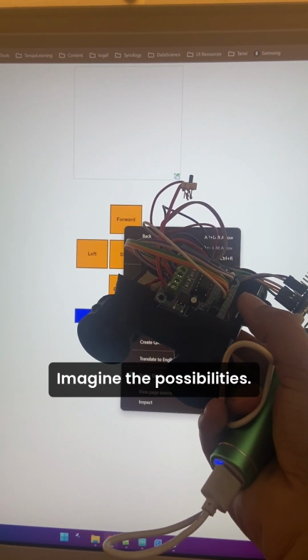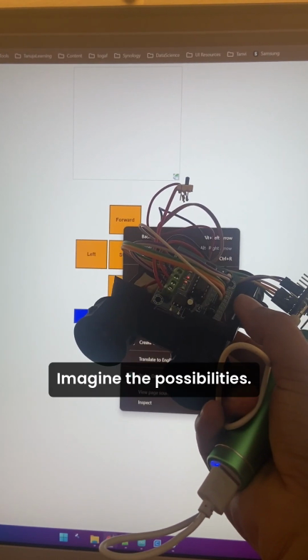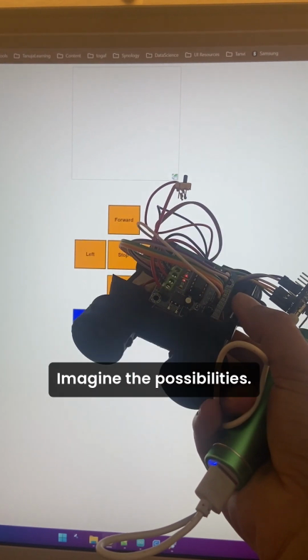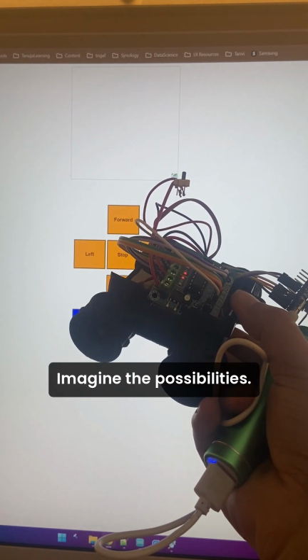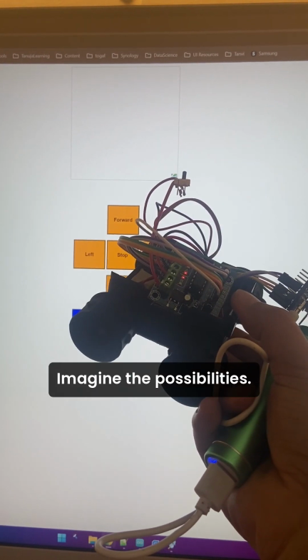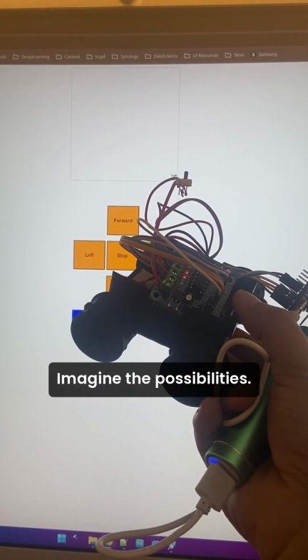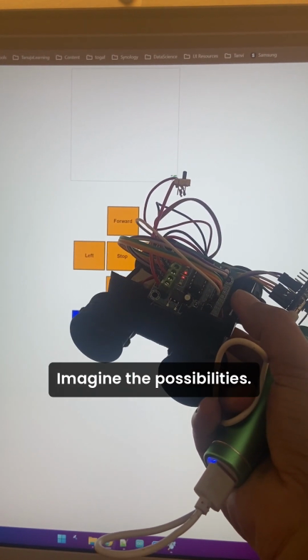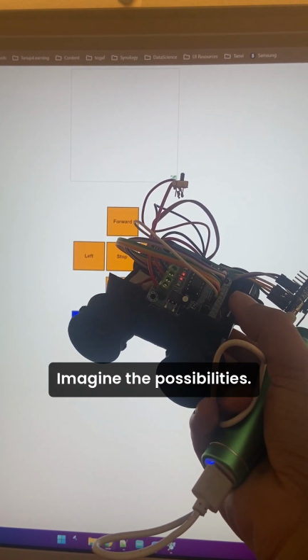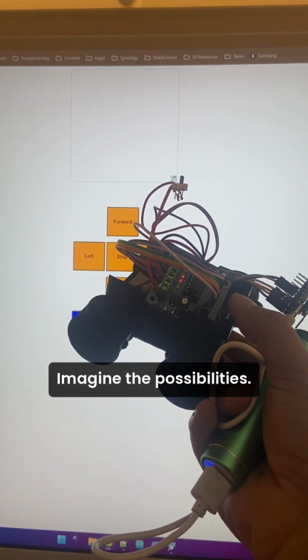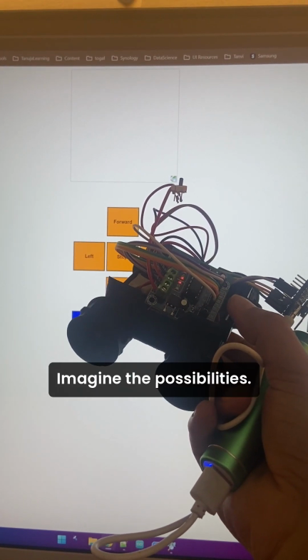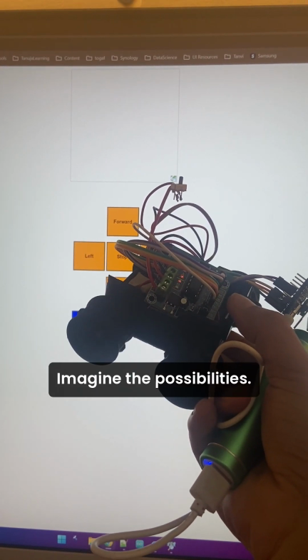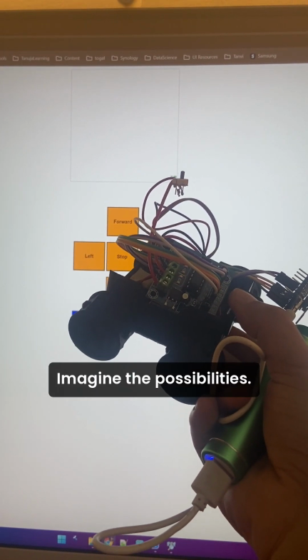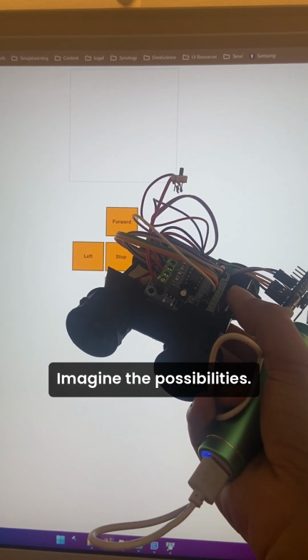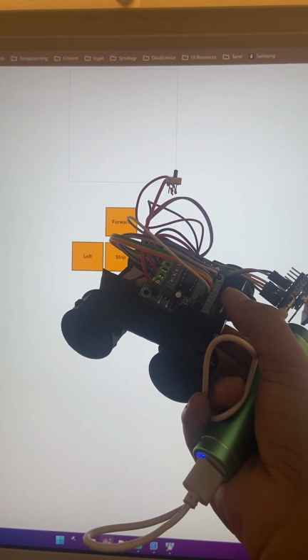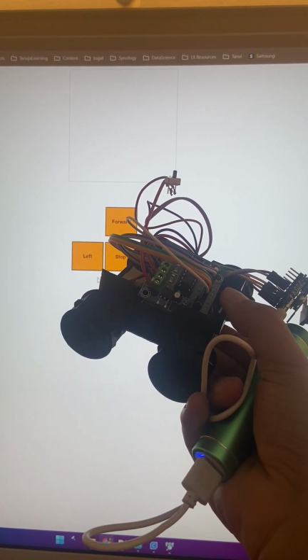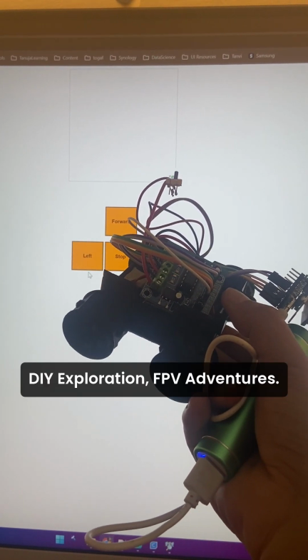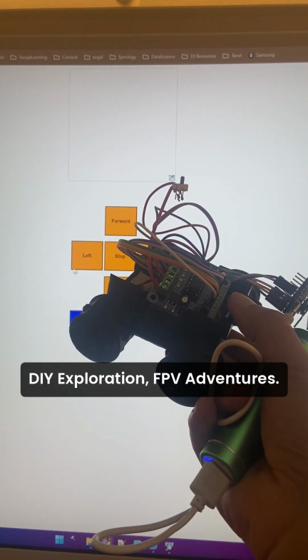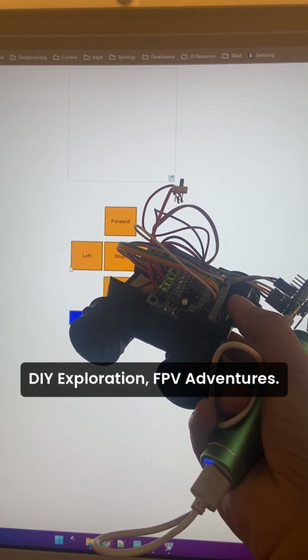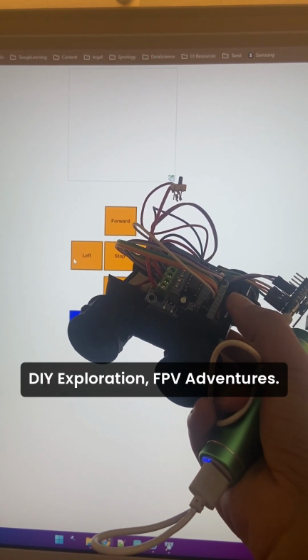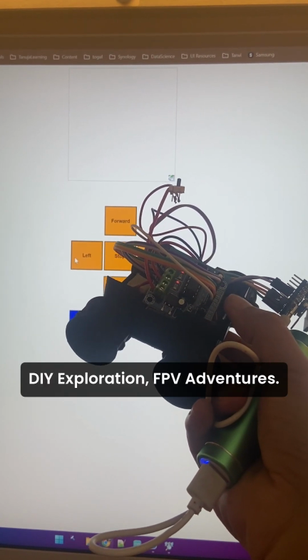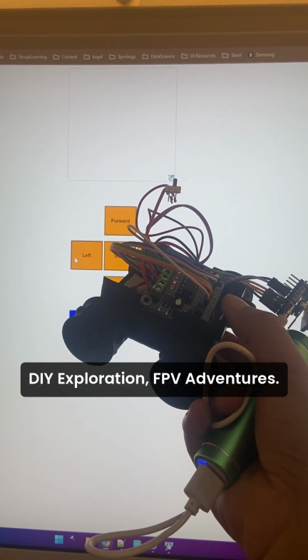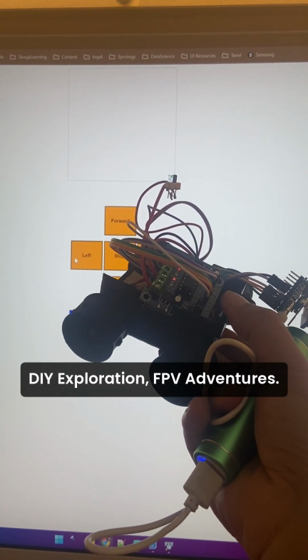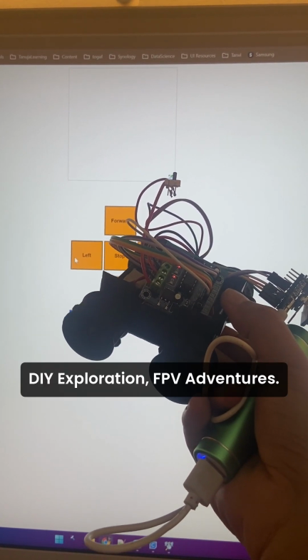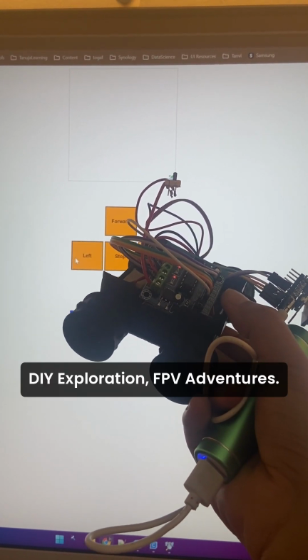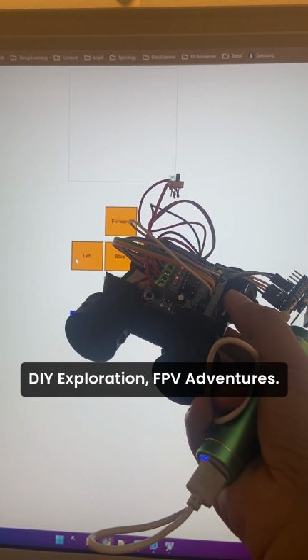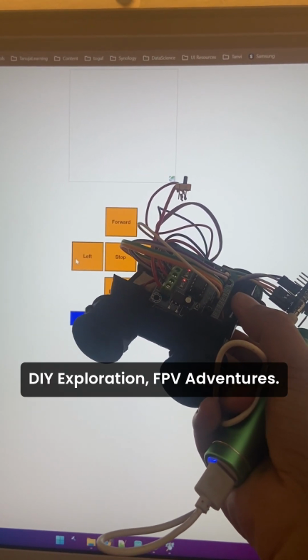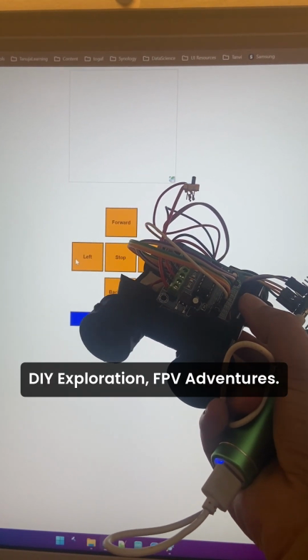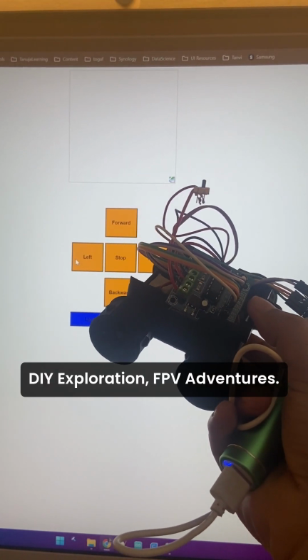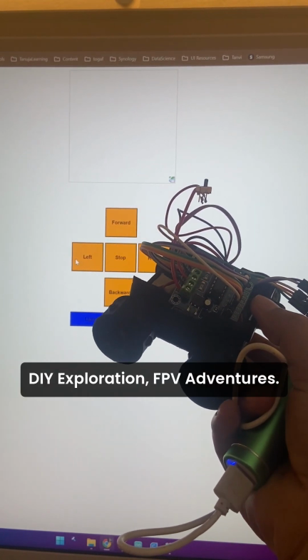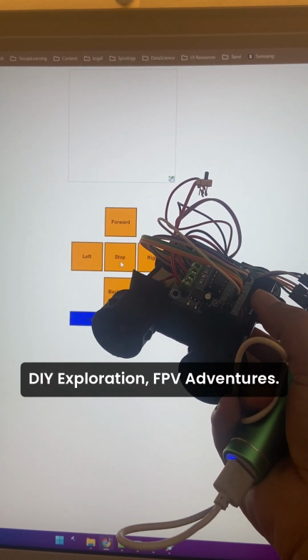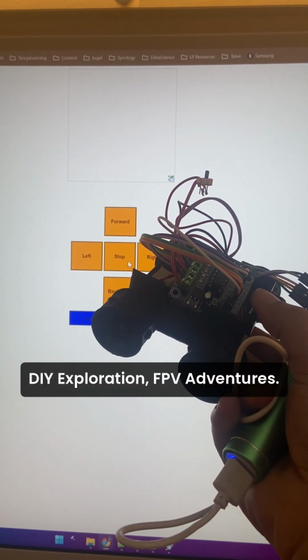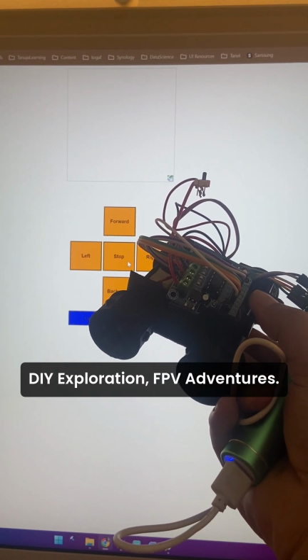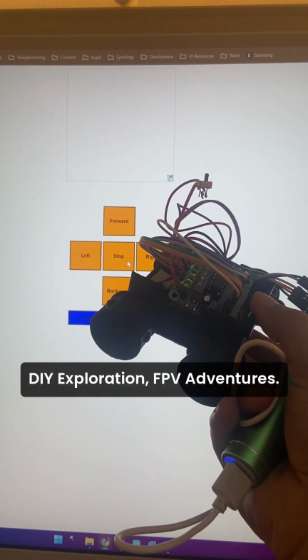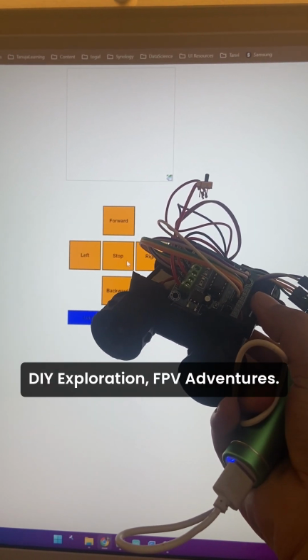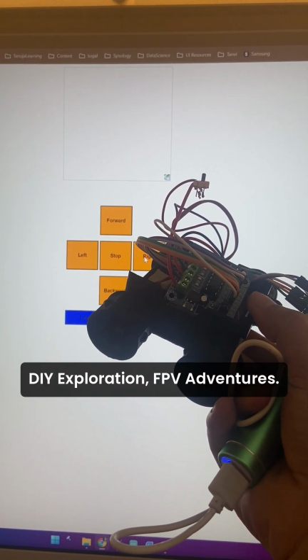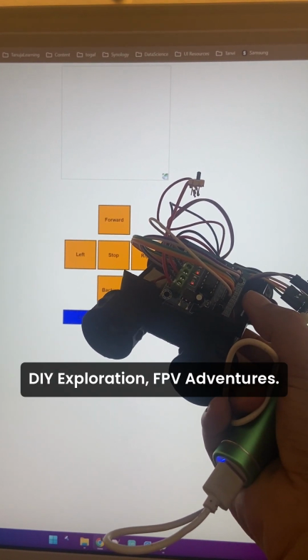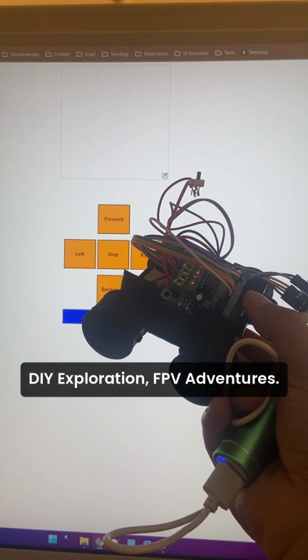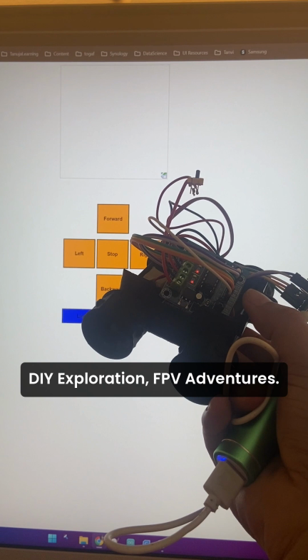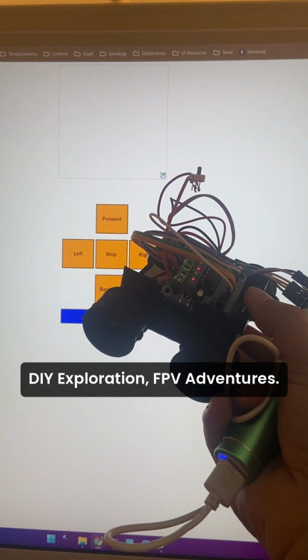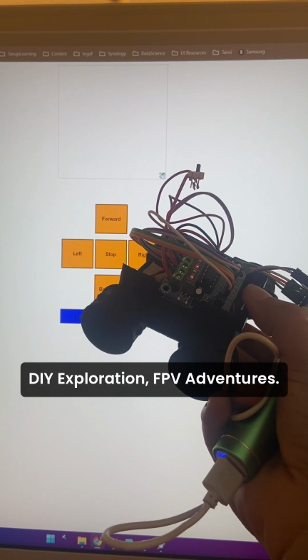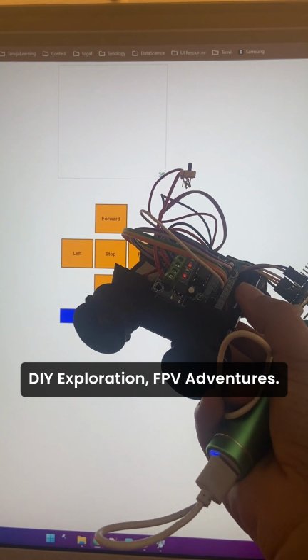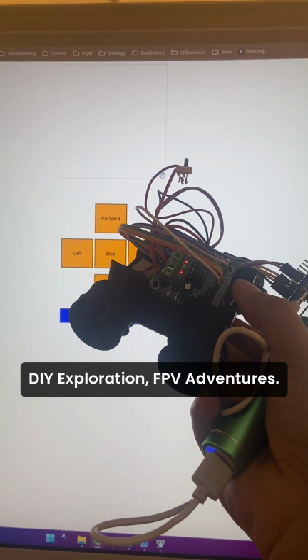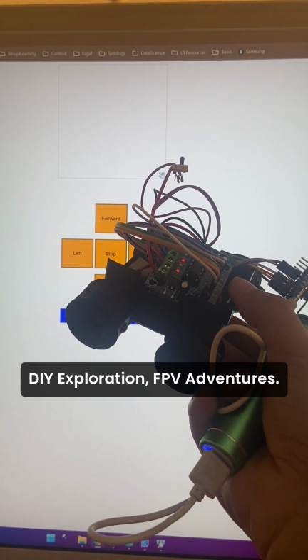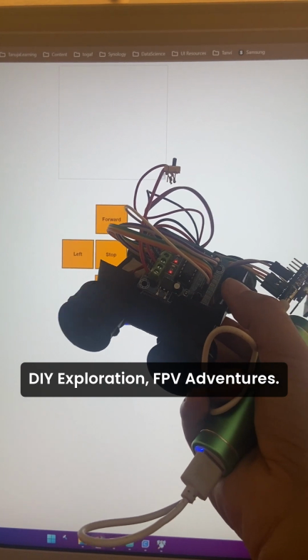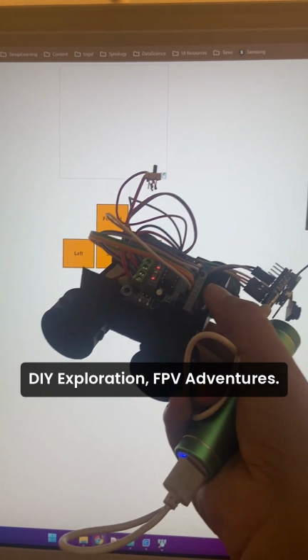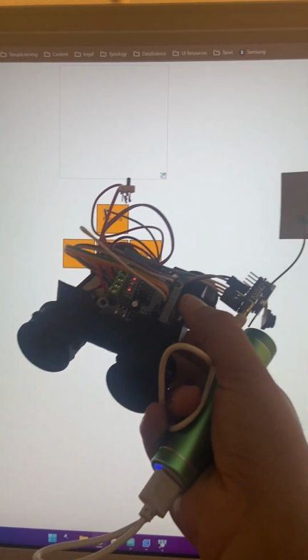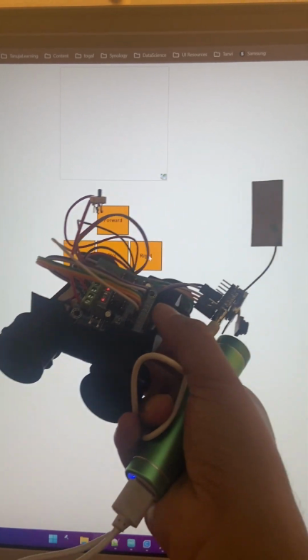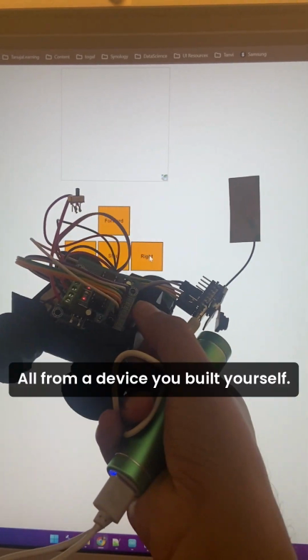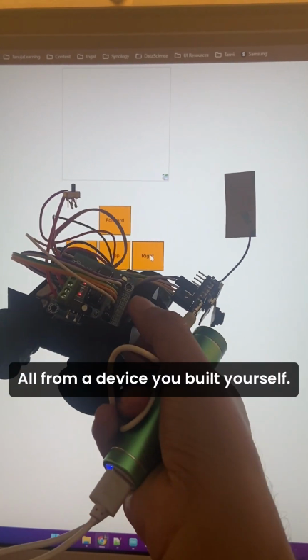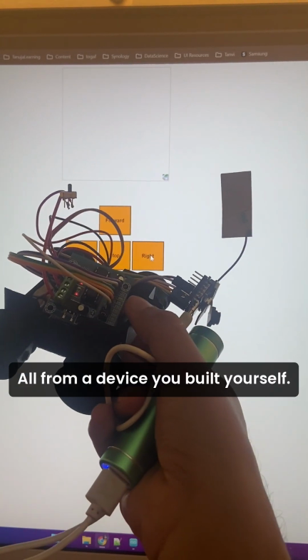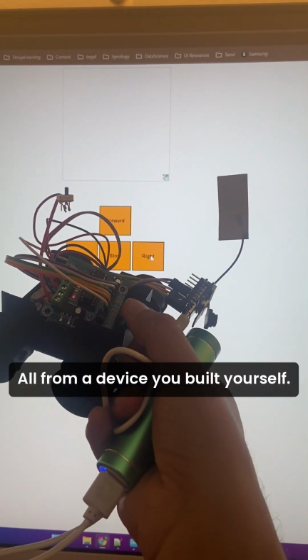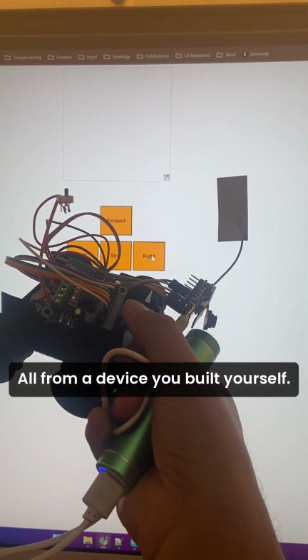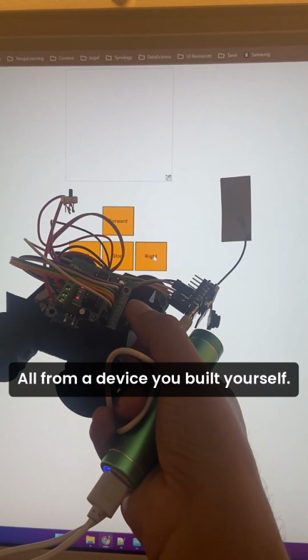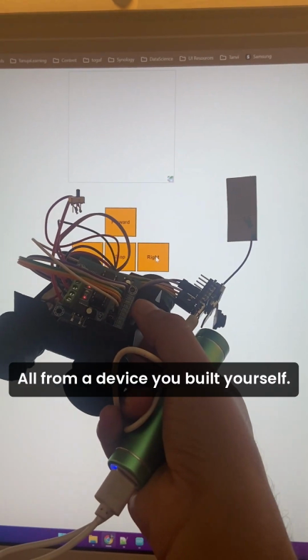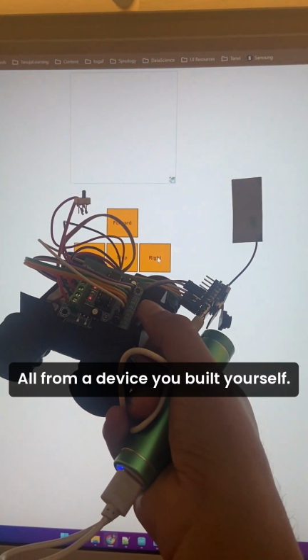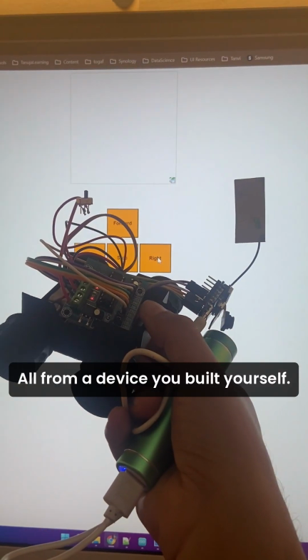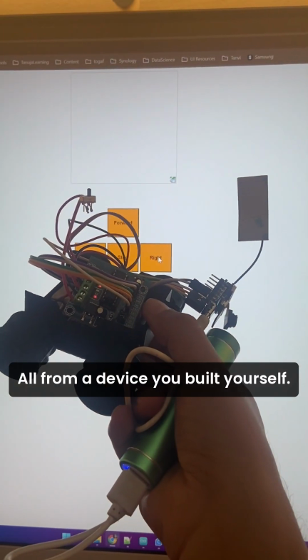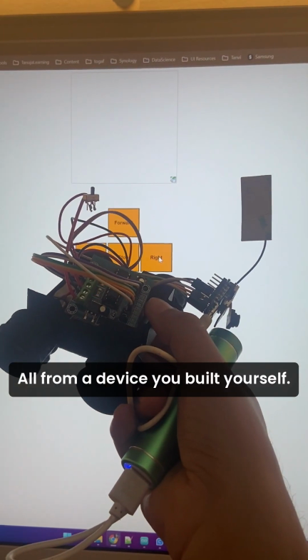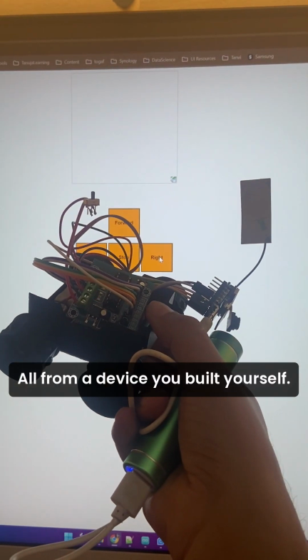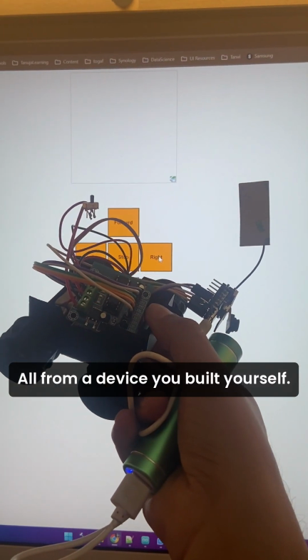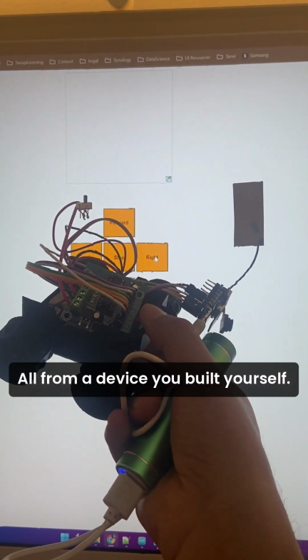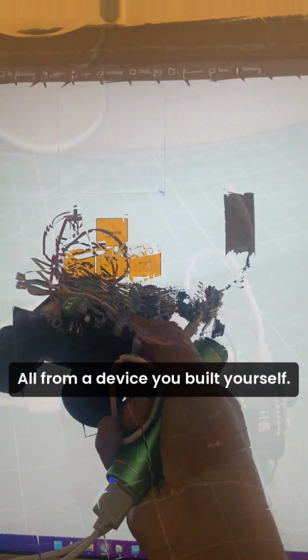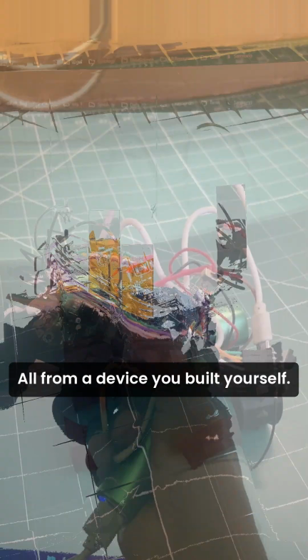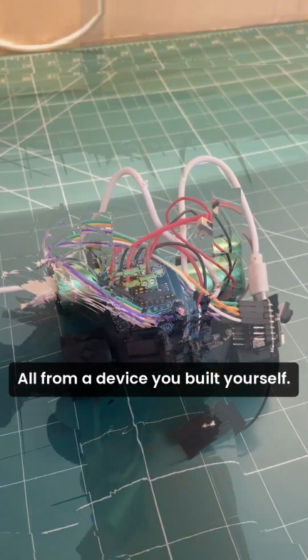Imagine the possibilities: DIY exploration, FPV adventures — all from a device you built yourself.